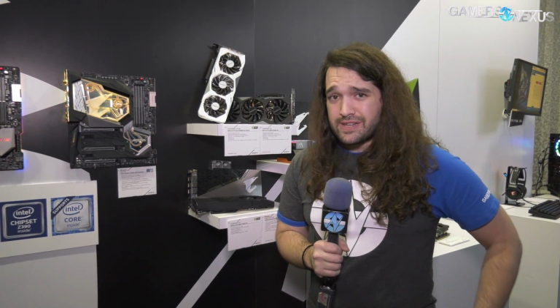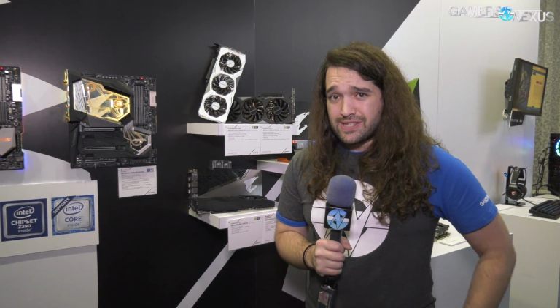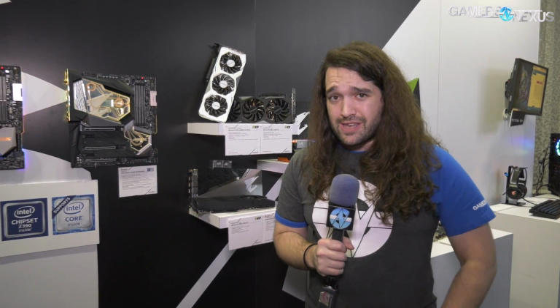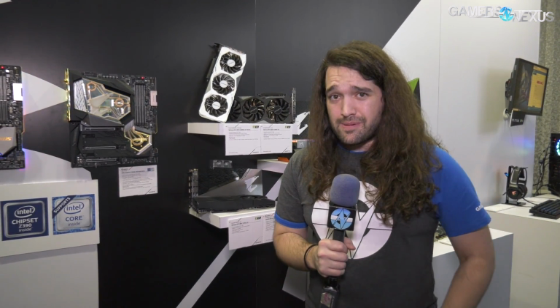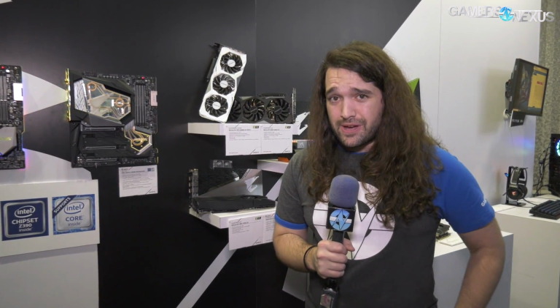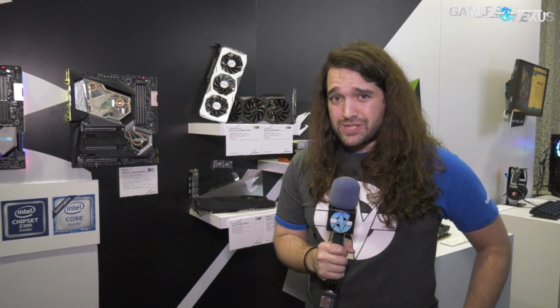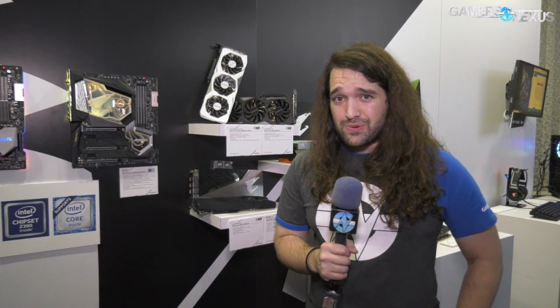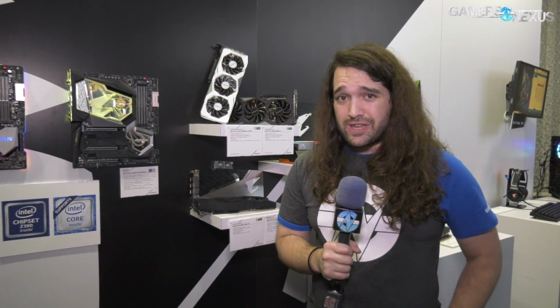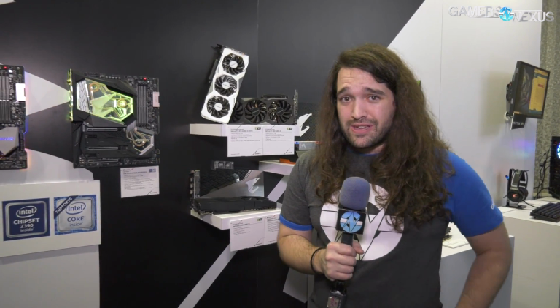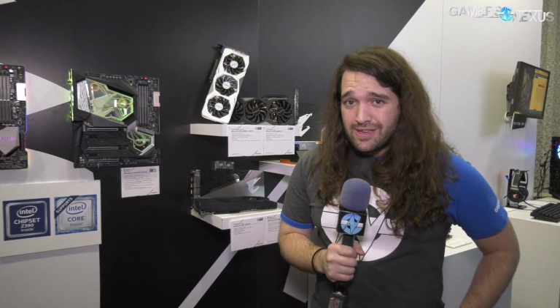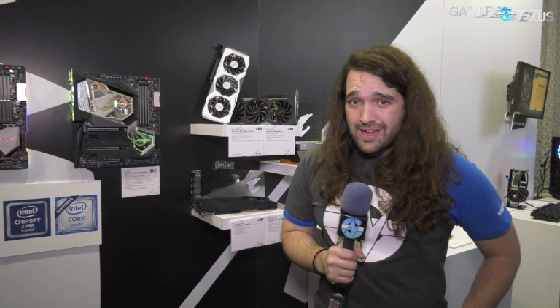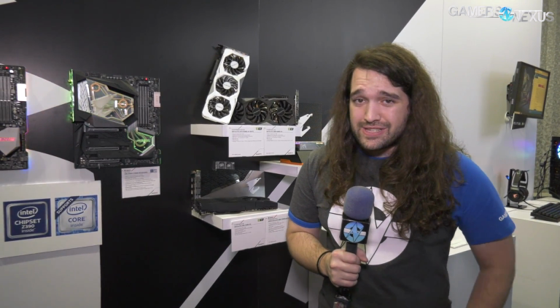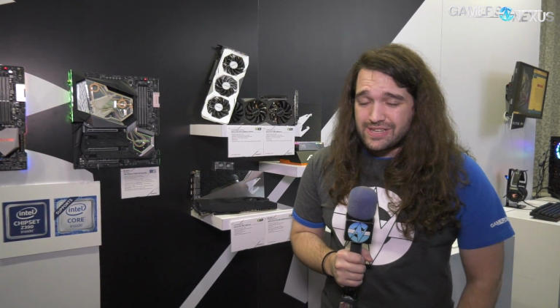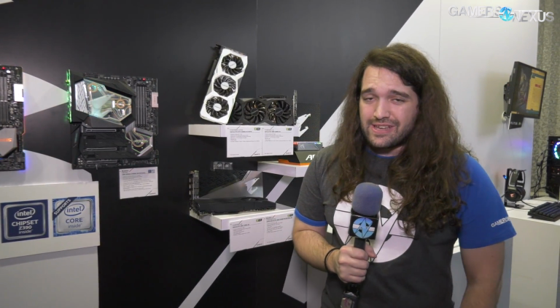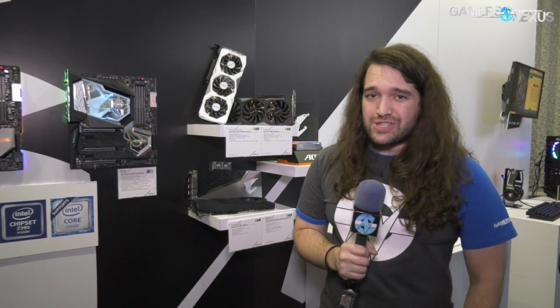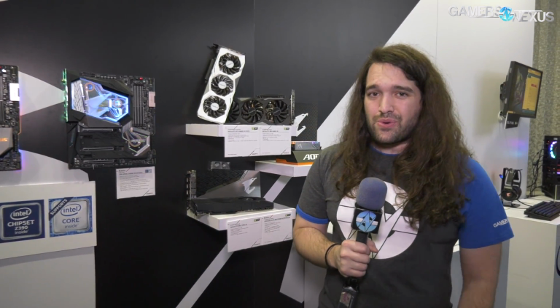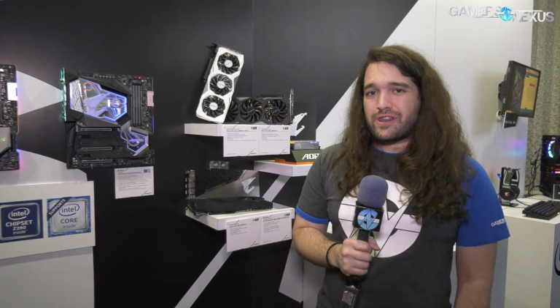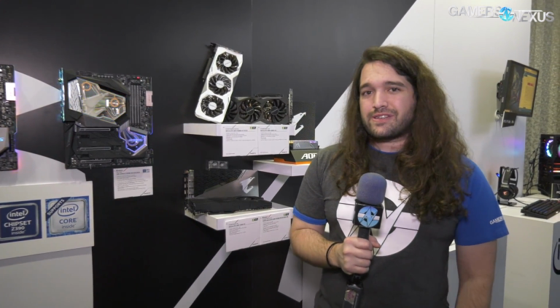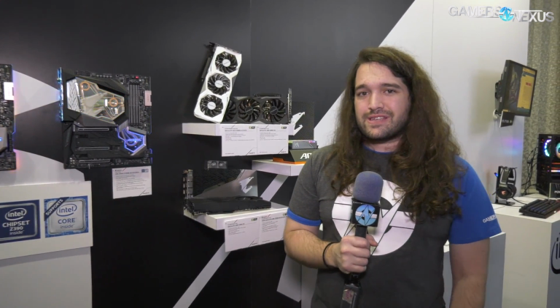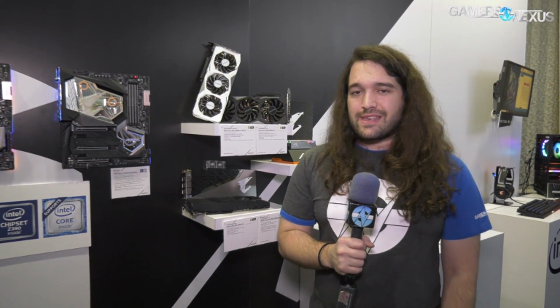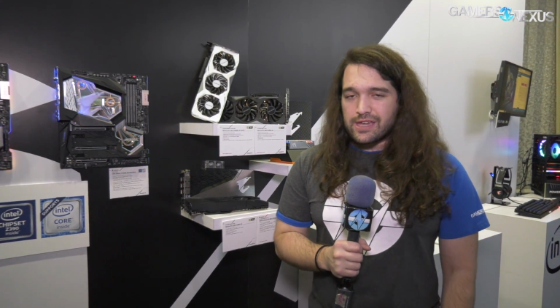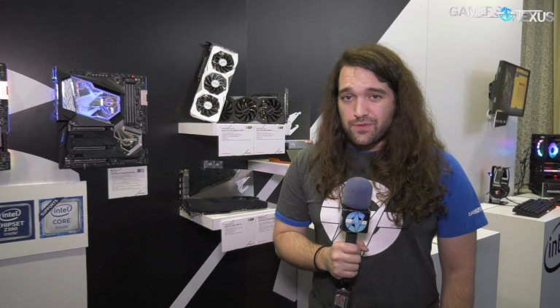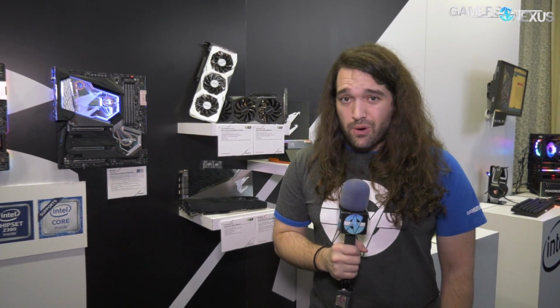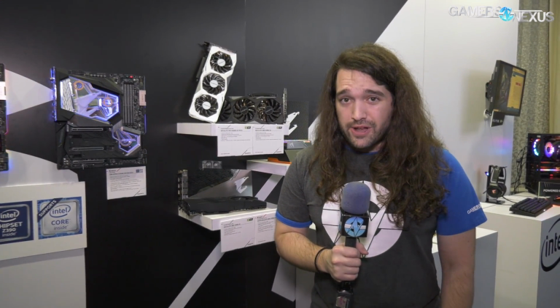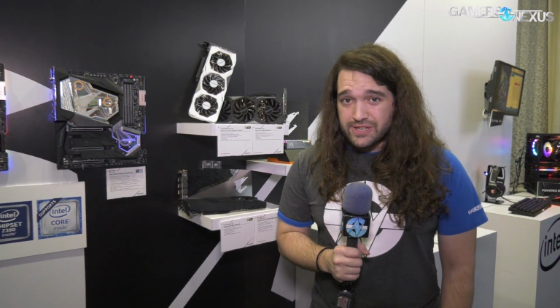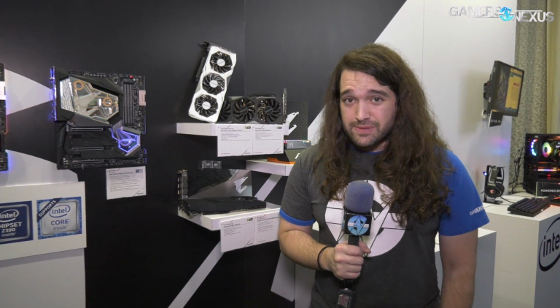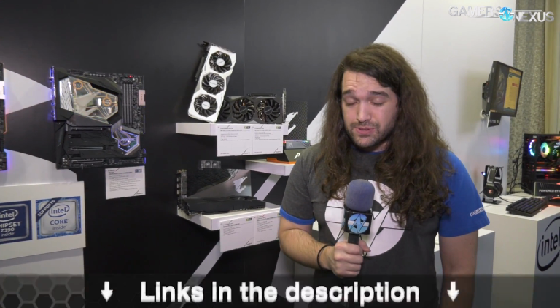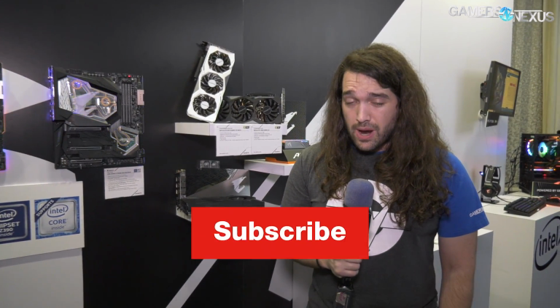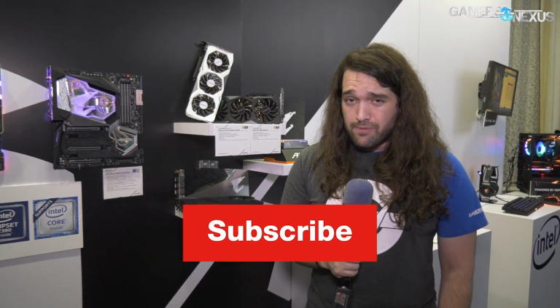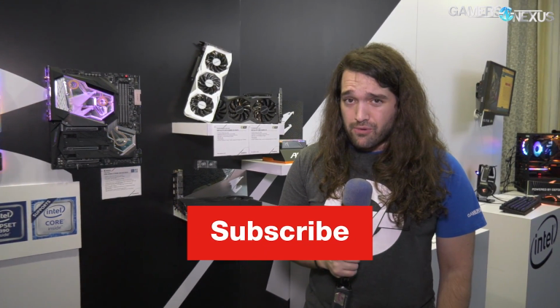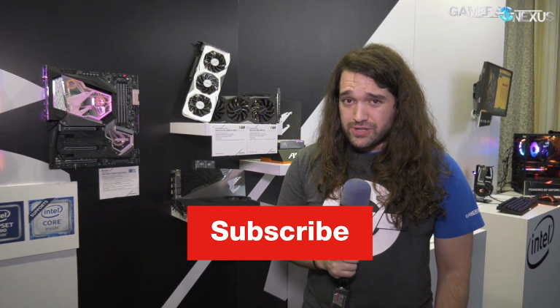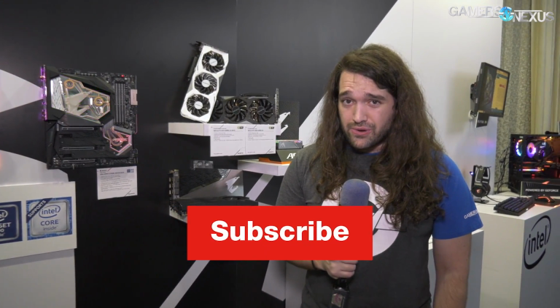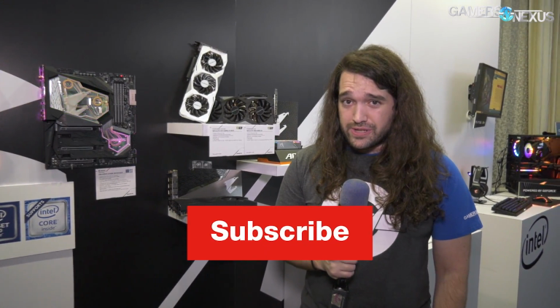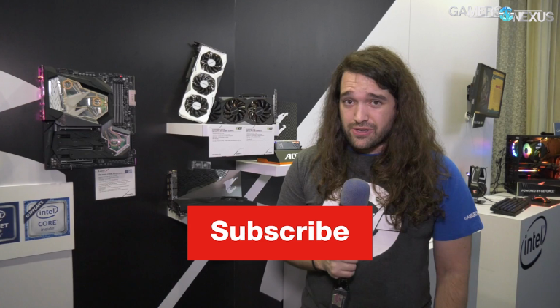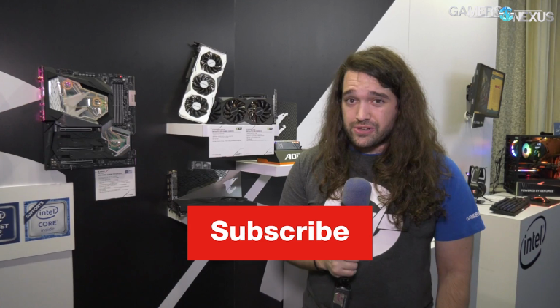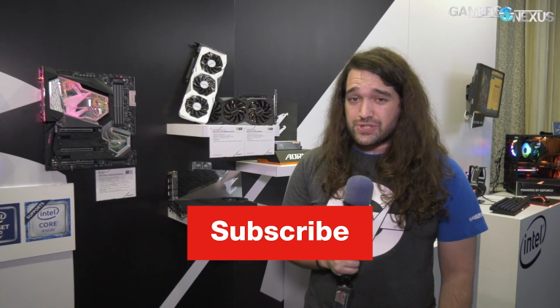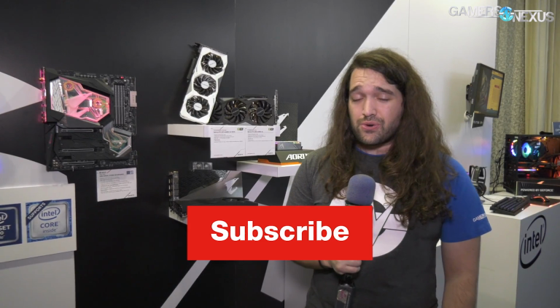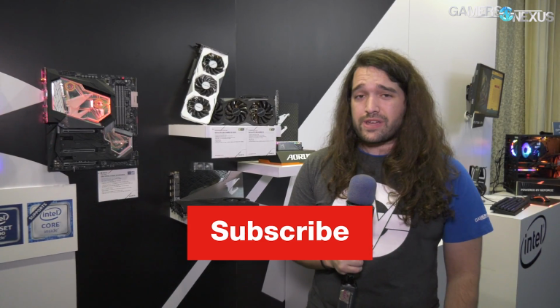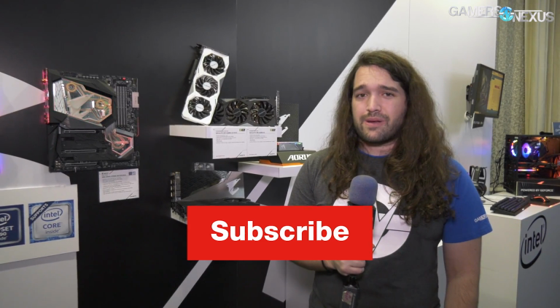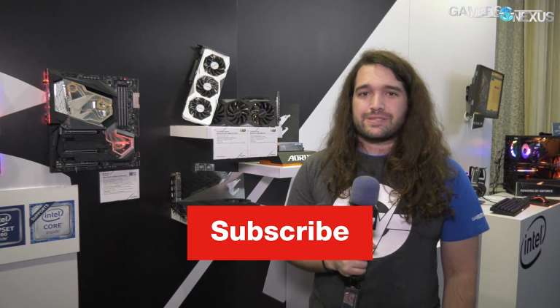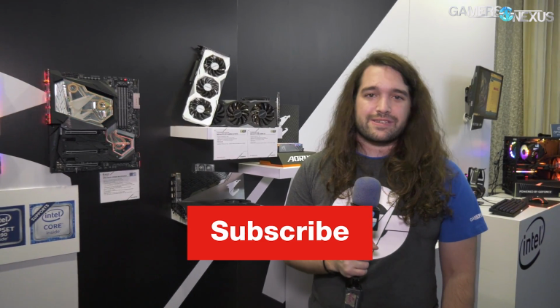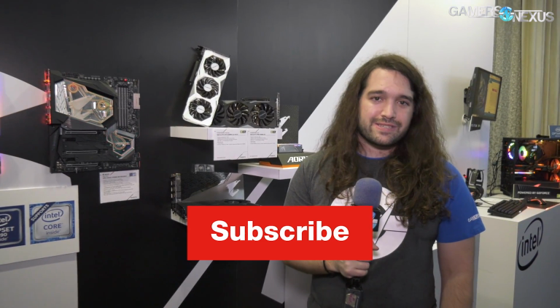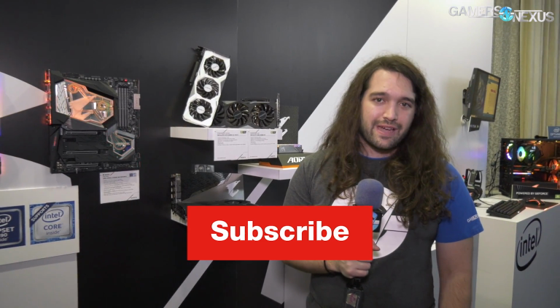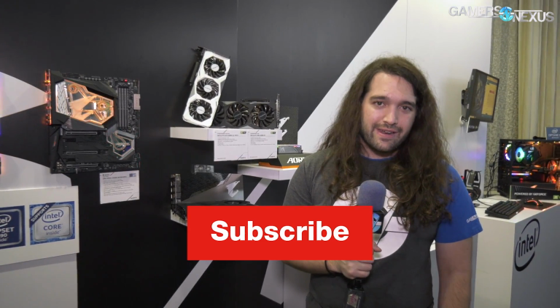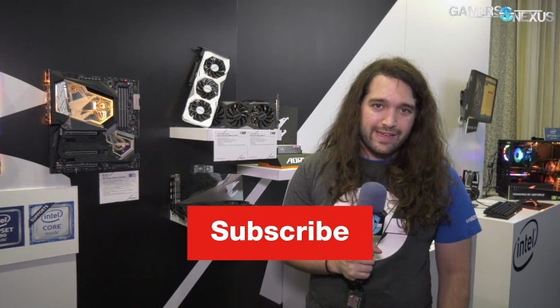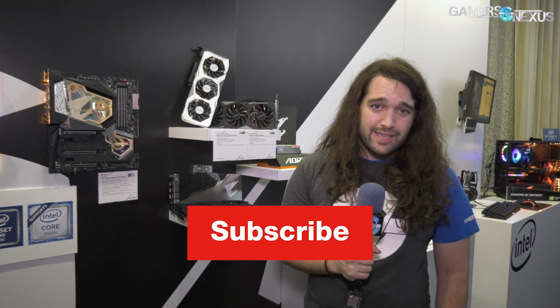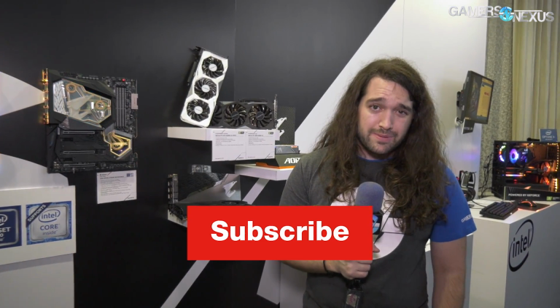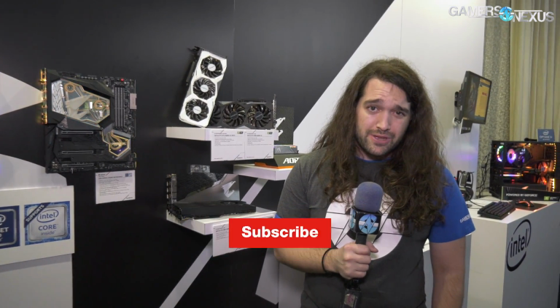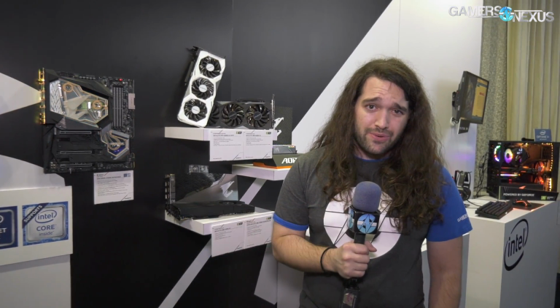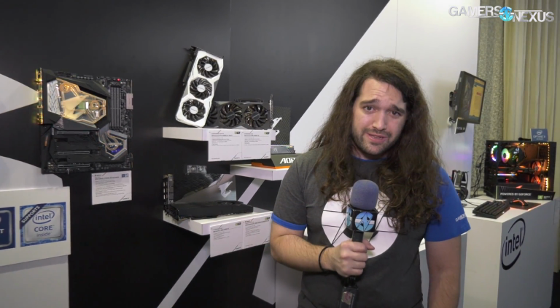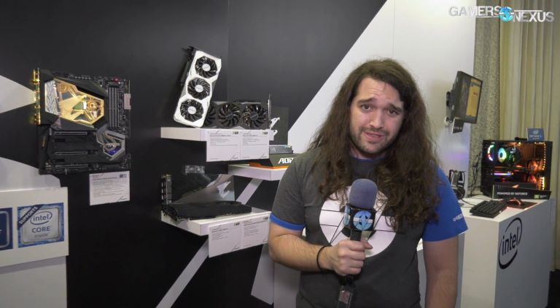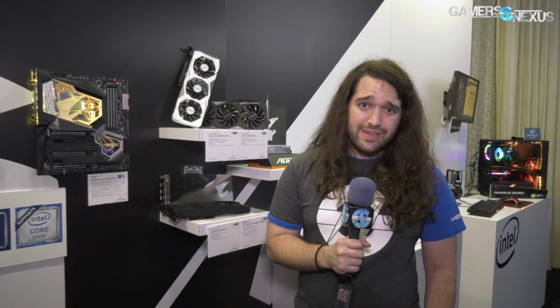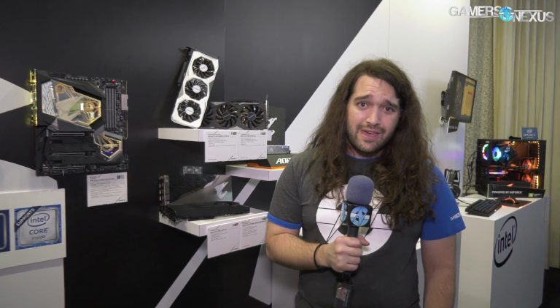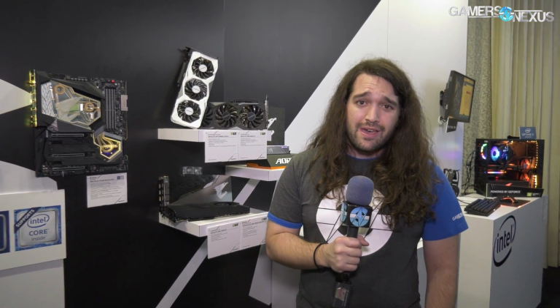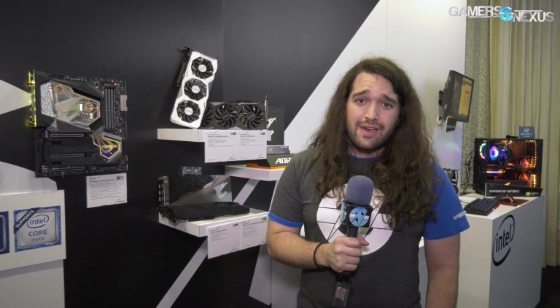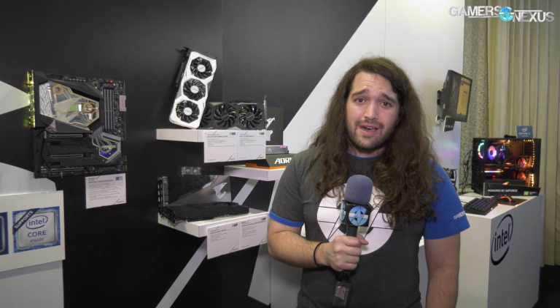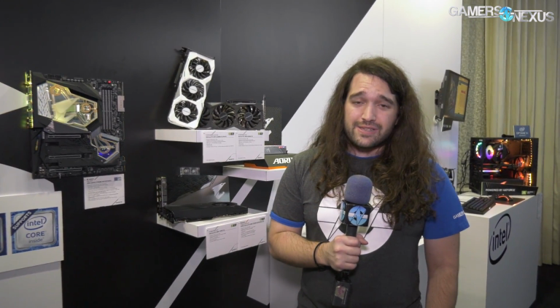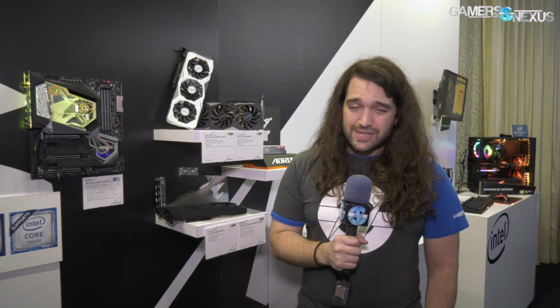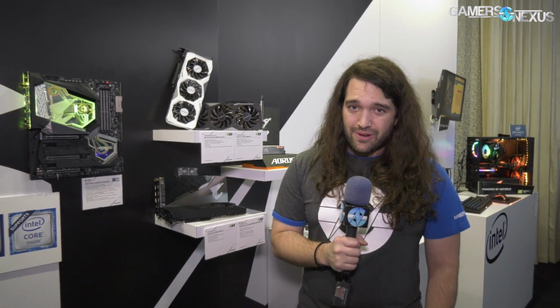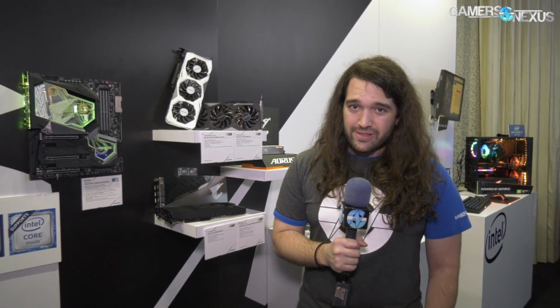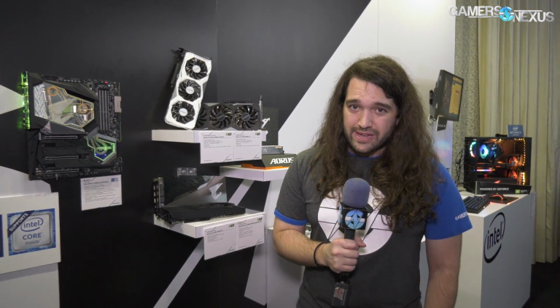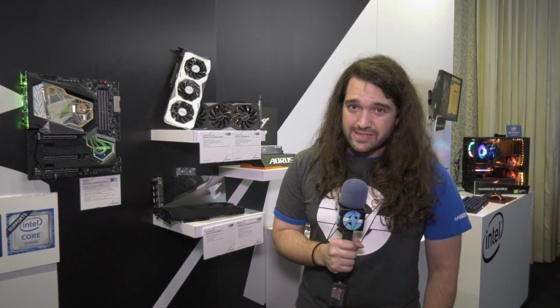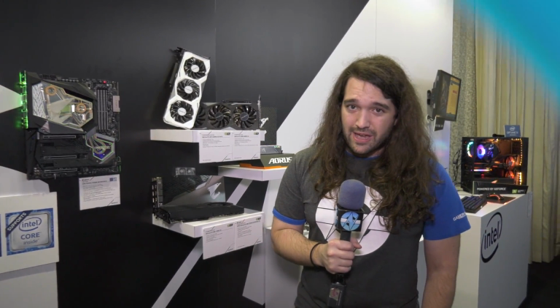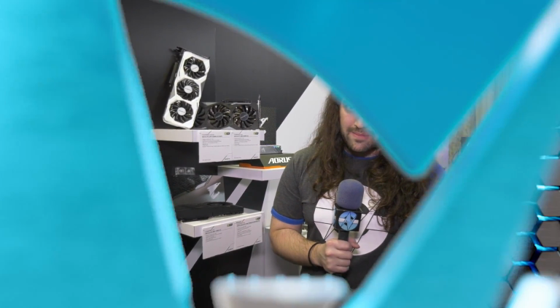That's the Gigabyte suite at CES 2019. Thank you for watching. Subscribe for more, and as always go to store.gamersnexus.net to help us out directly. I'll see you all next time.